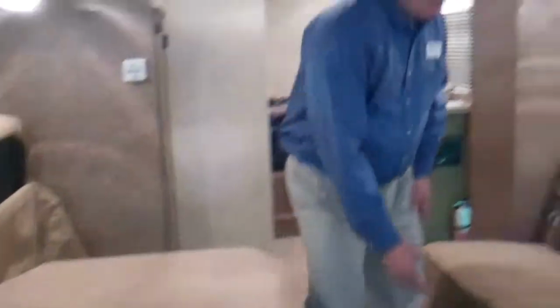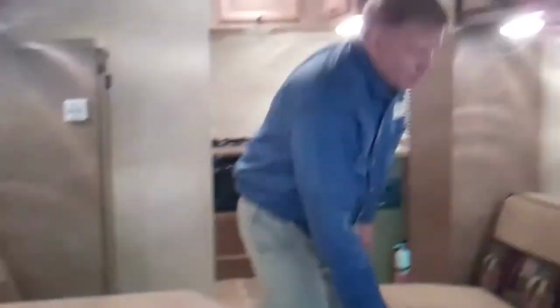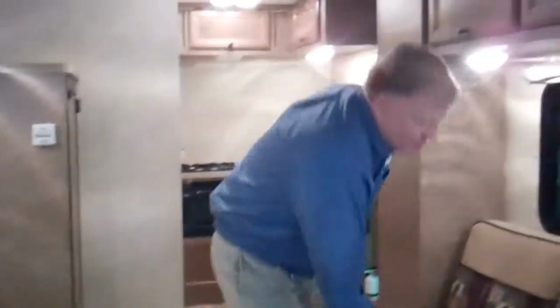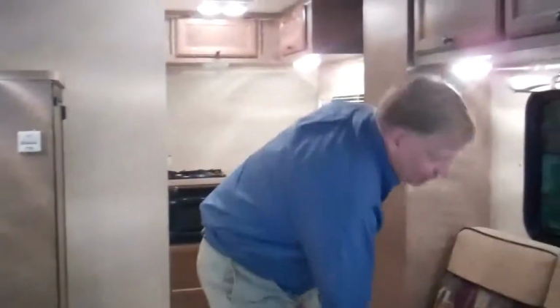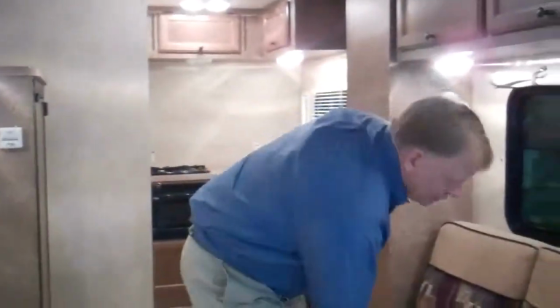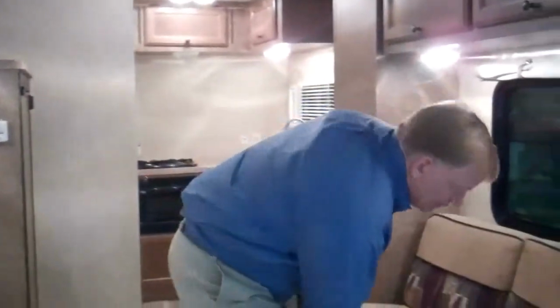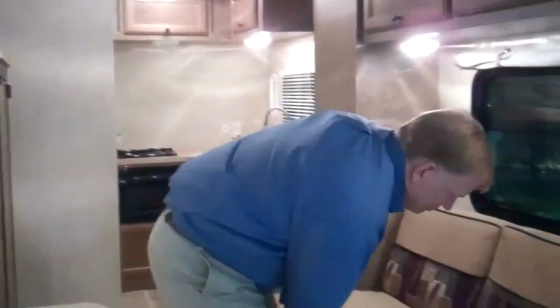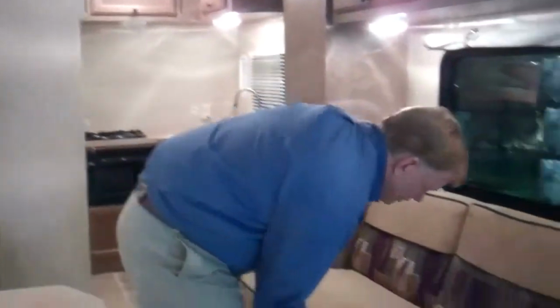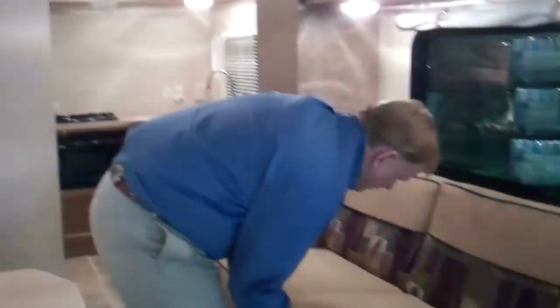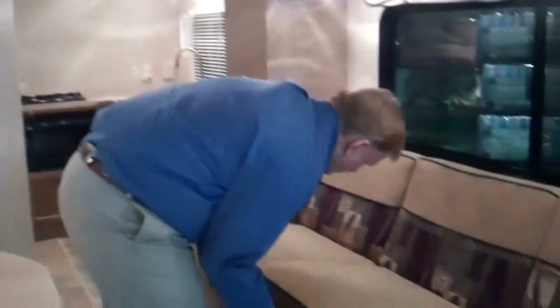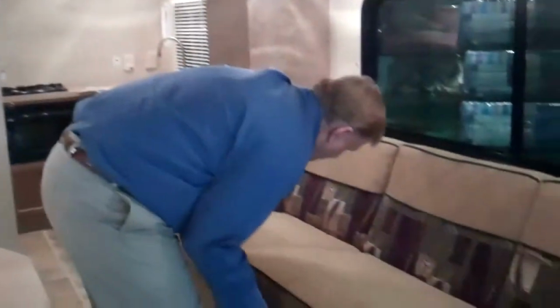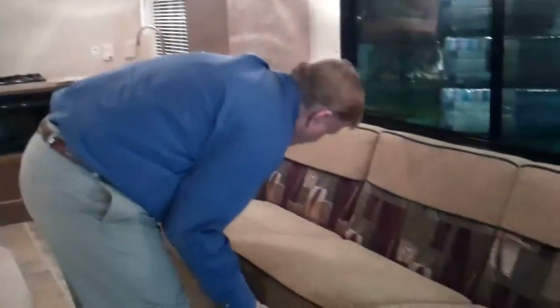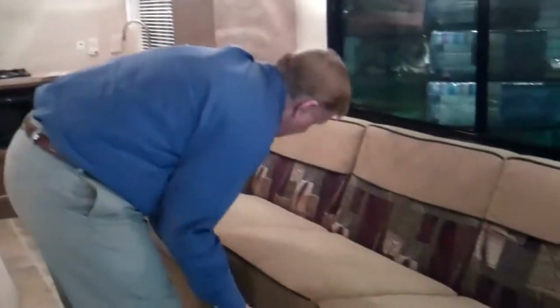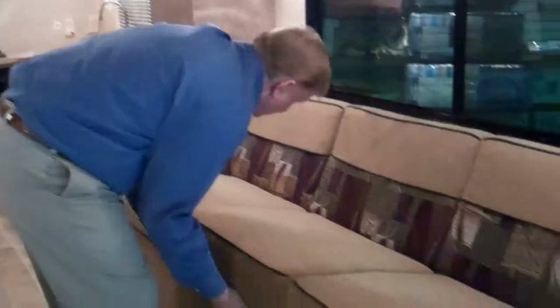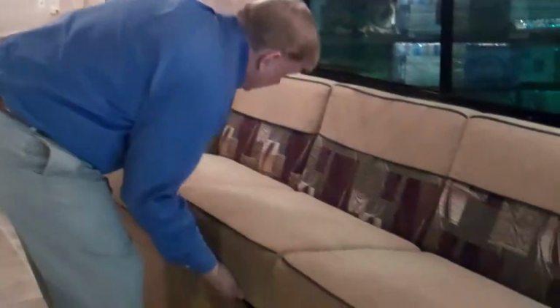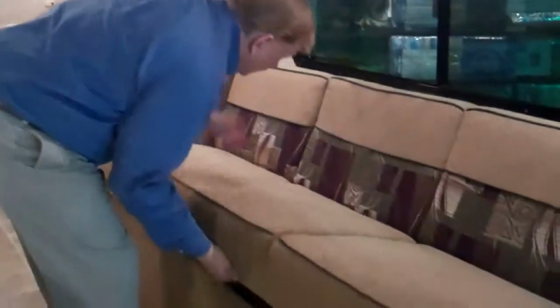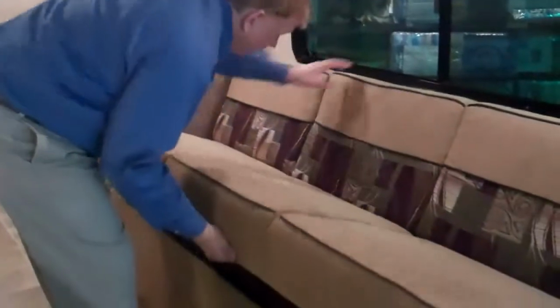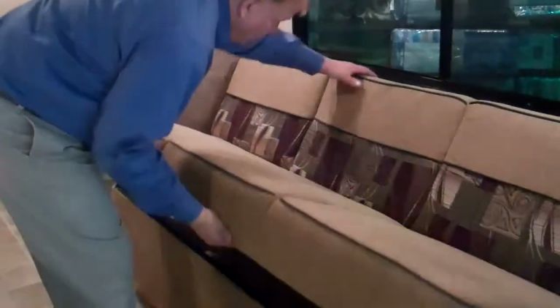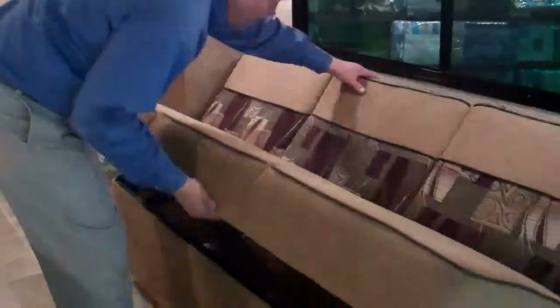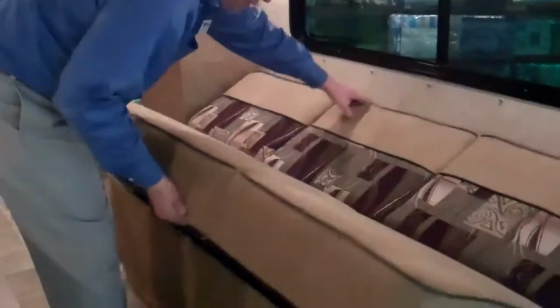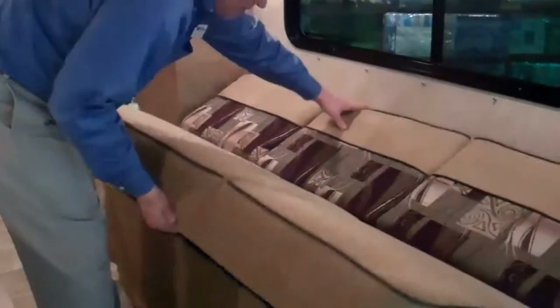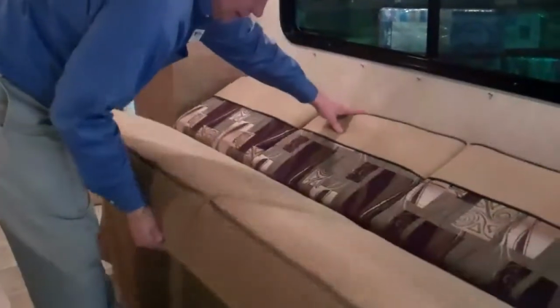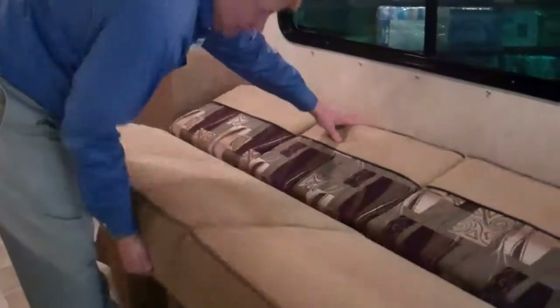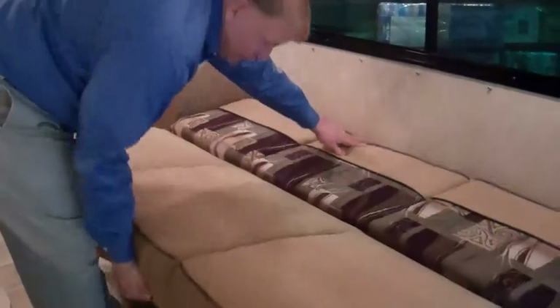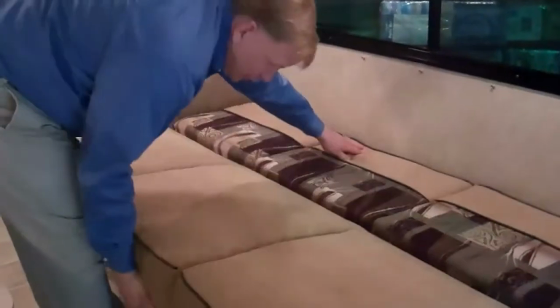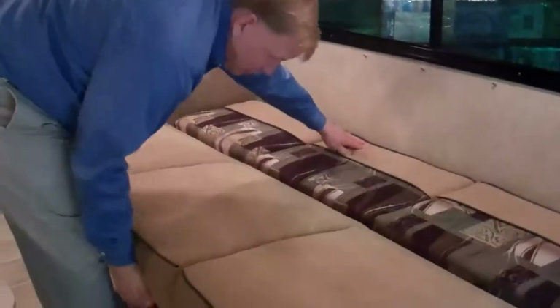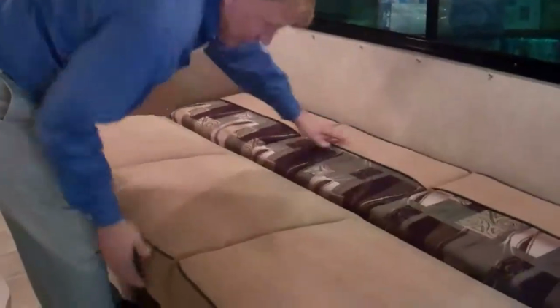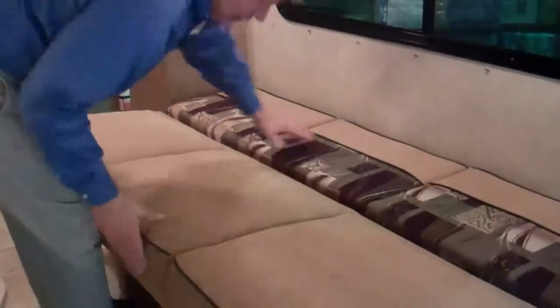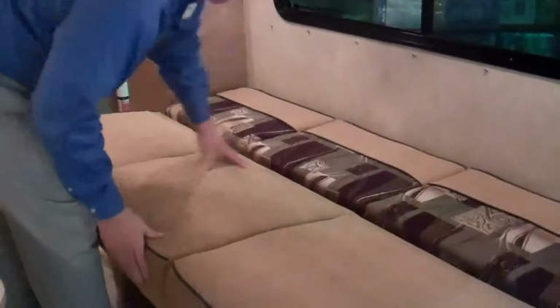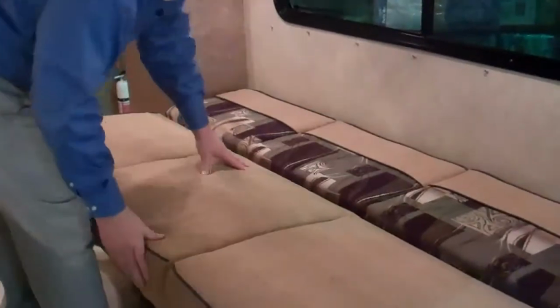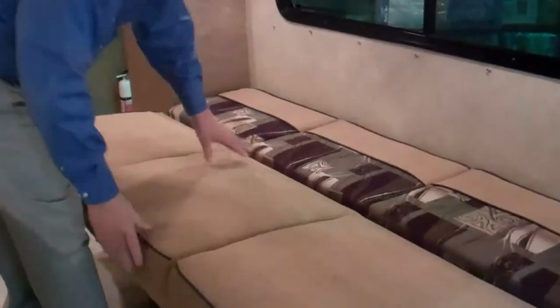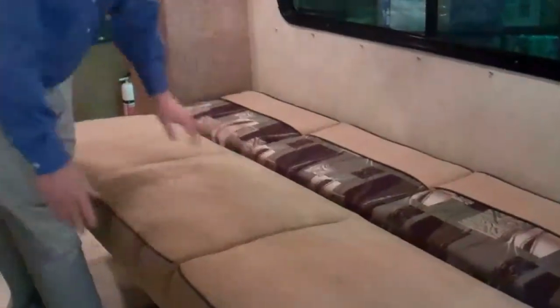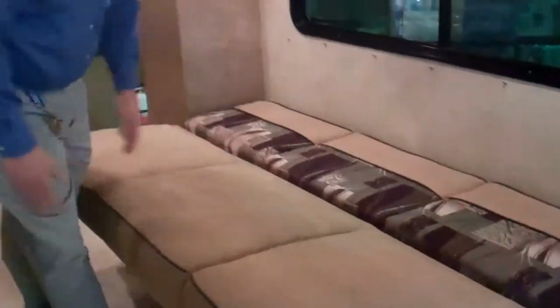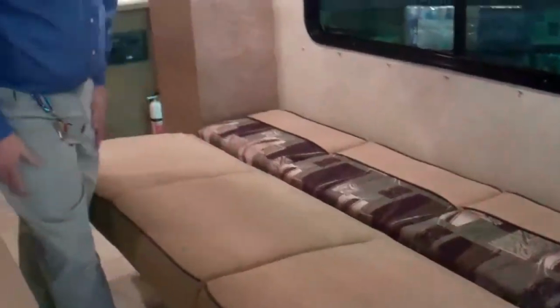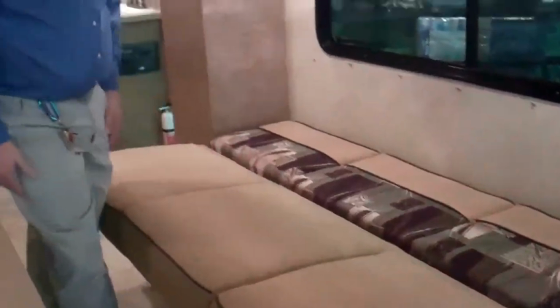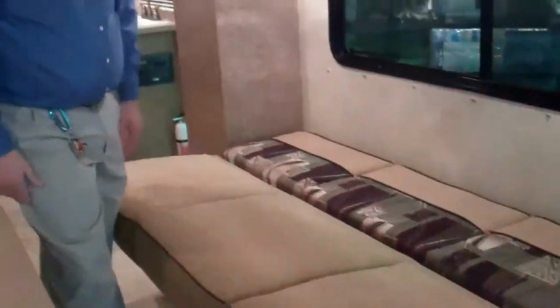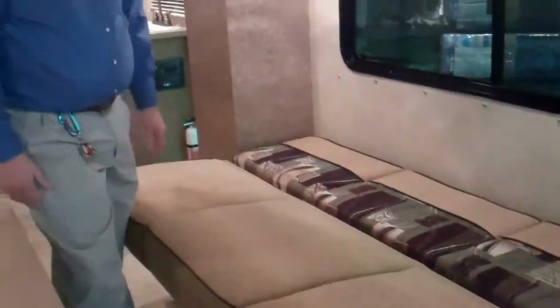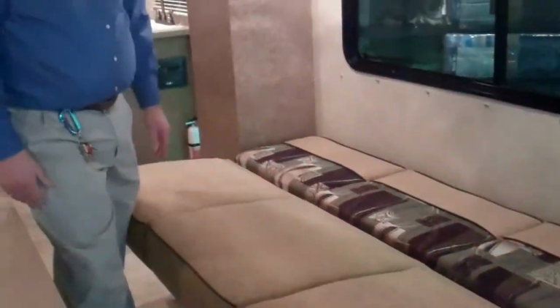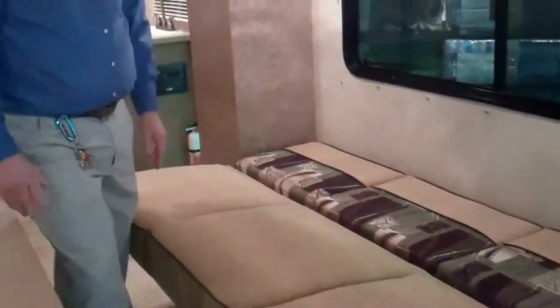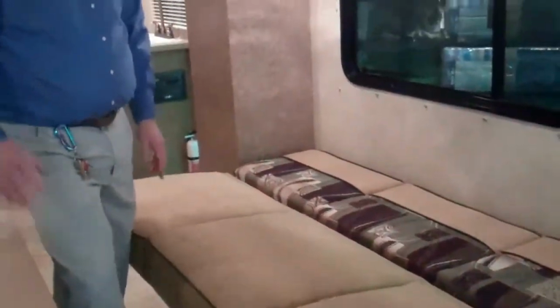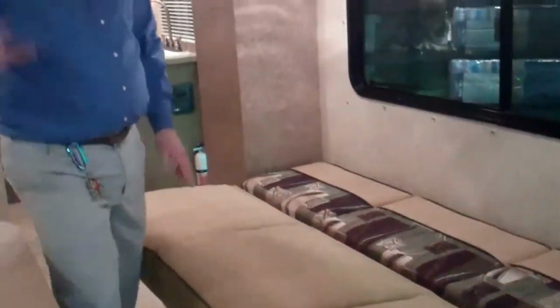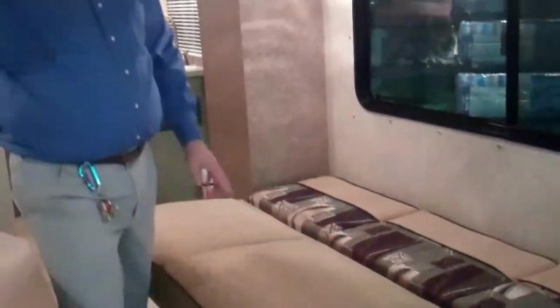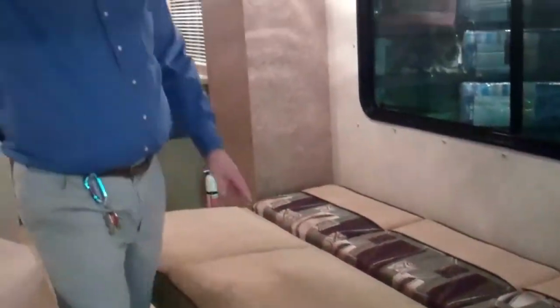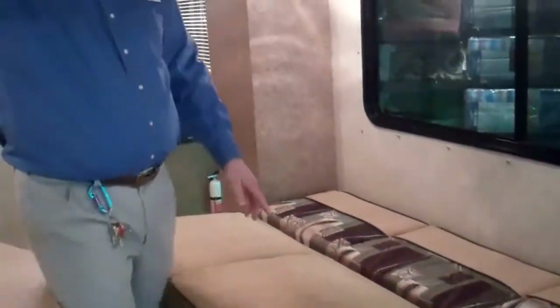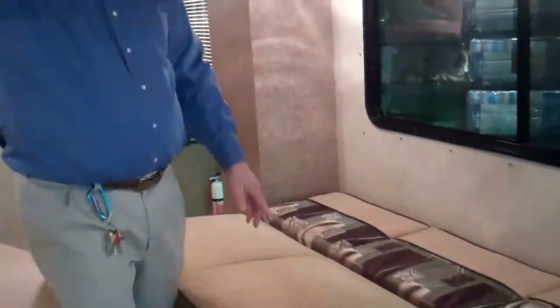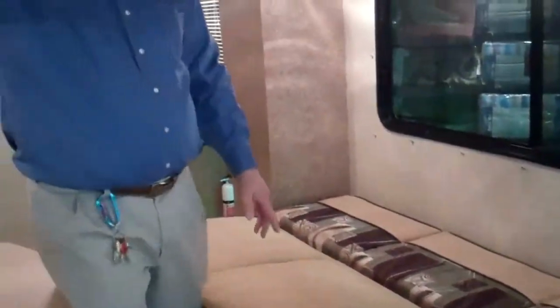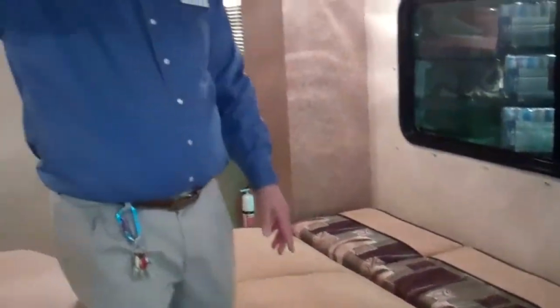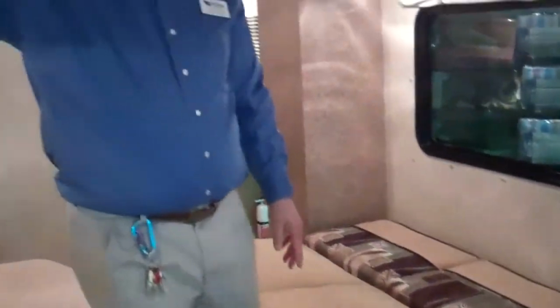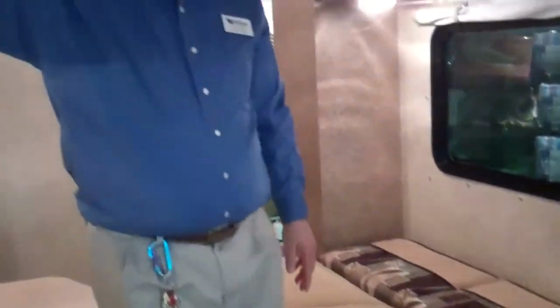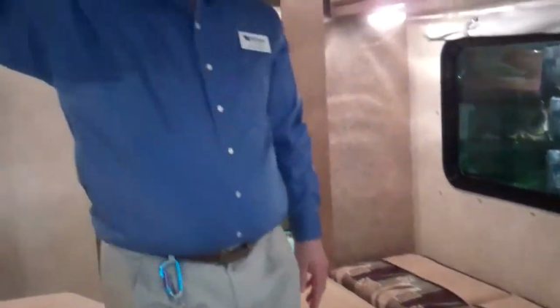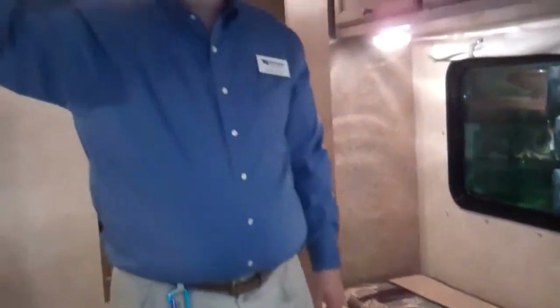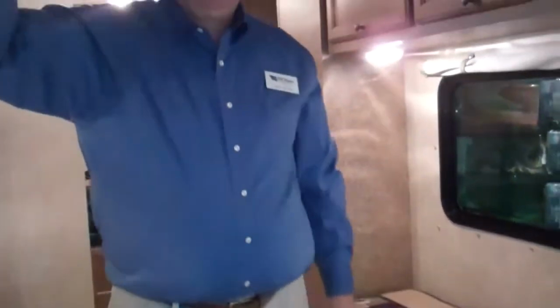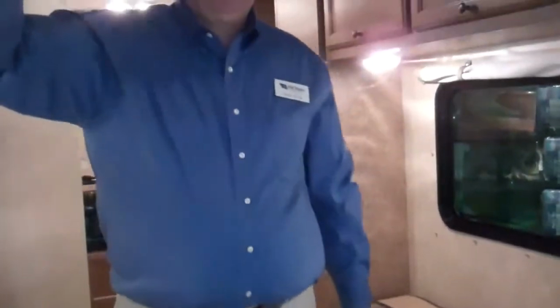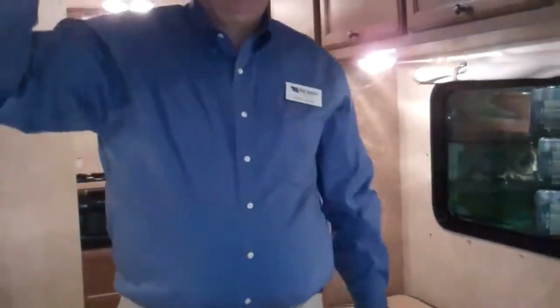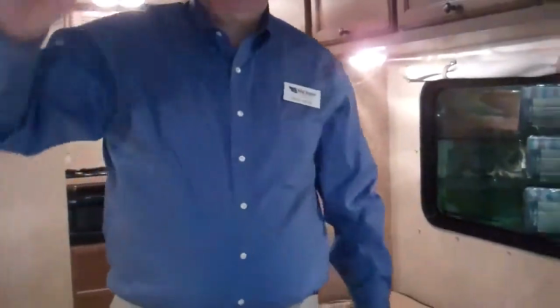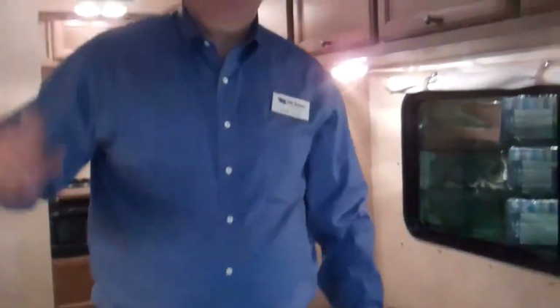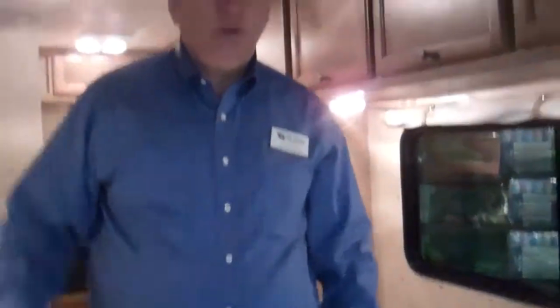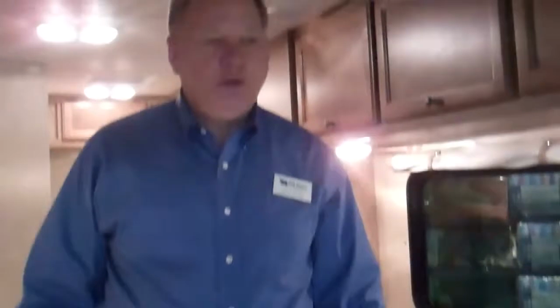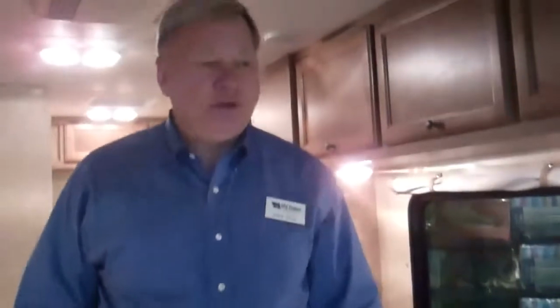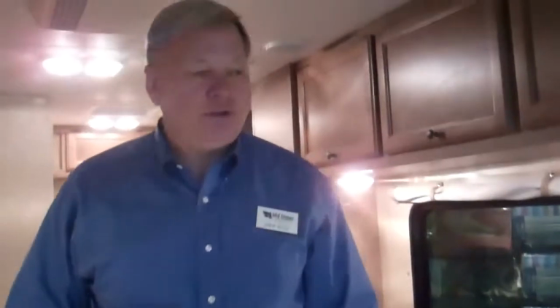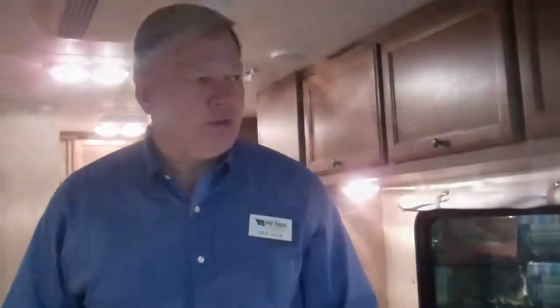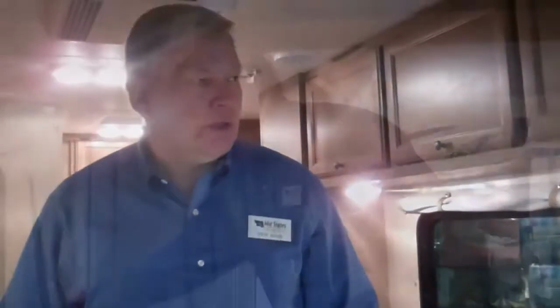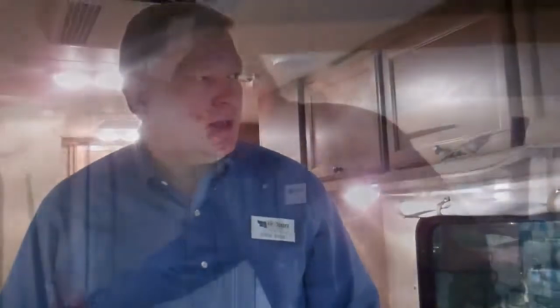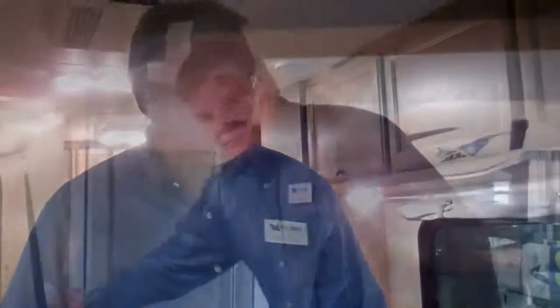It's pretty simple to convert this area into a bed, and you also have the overhead bed here.